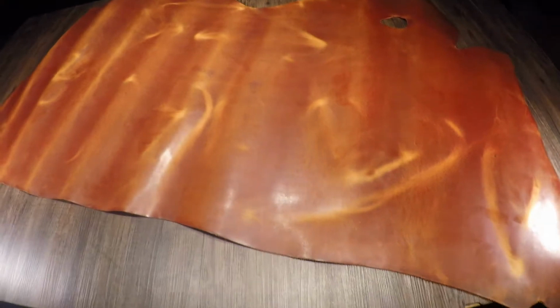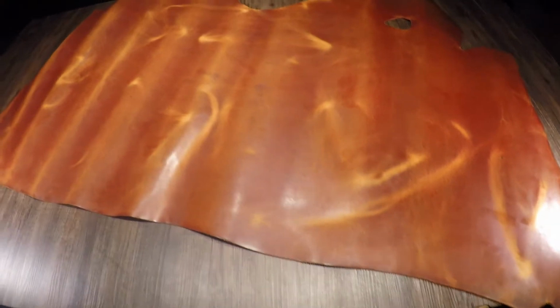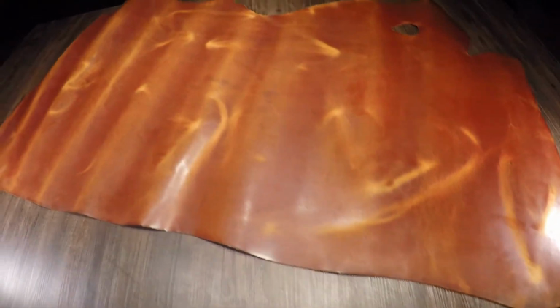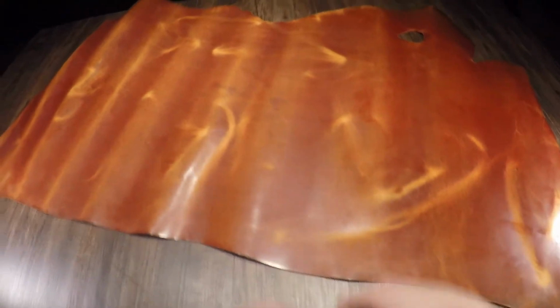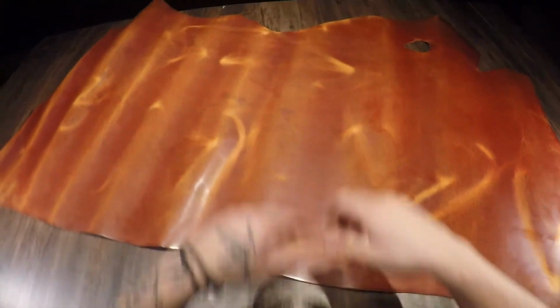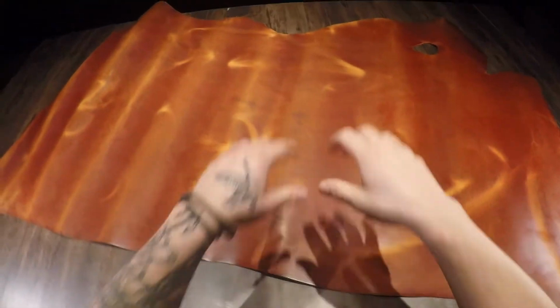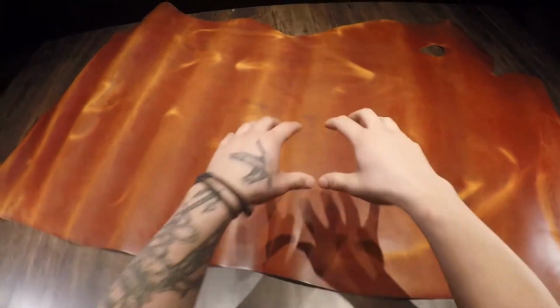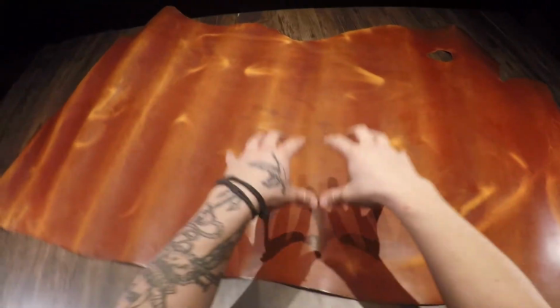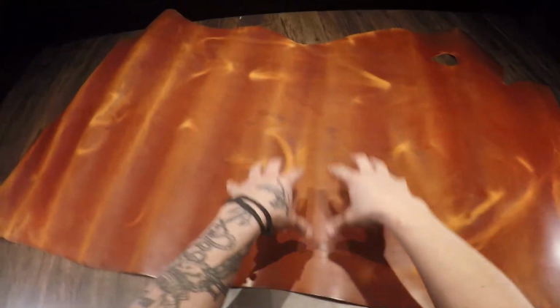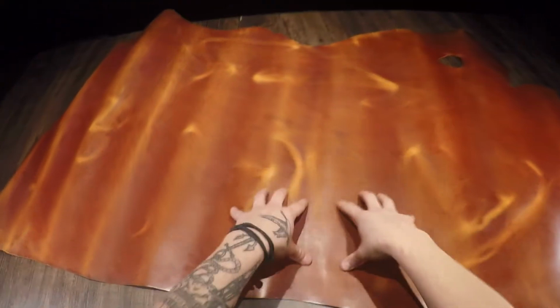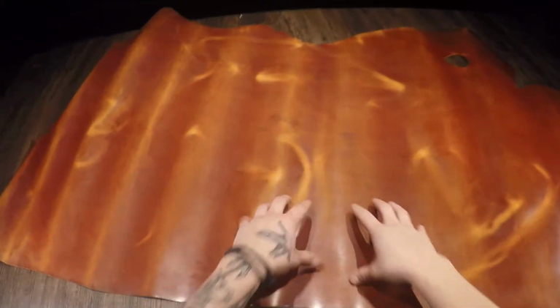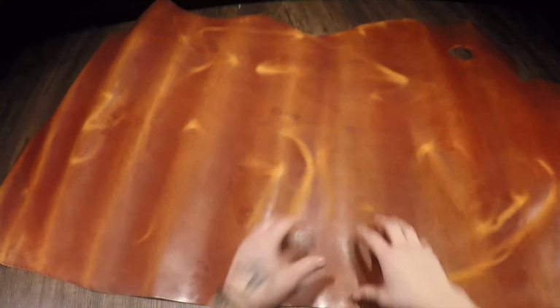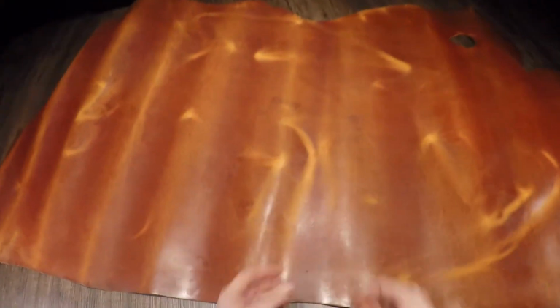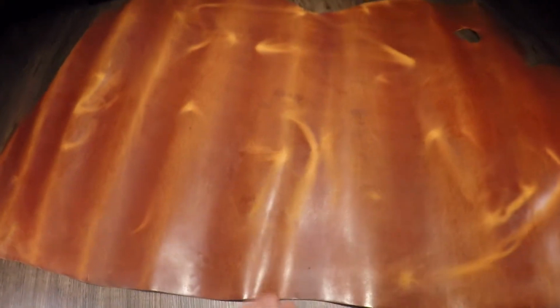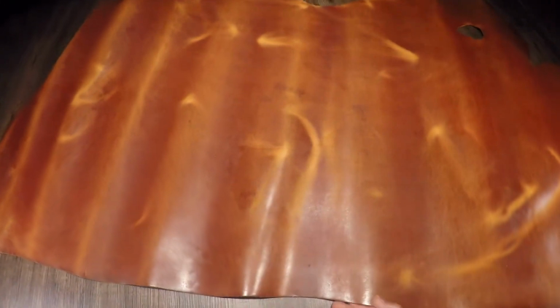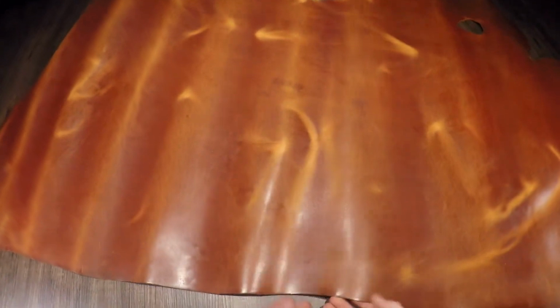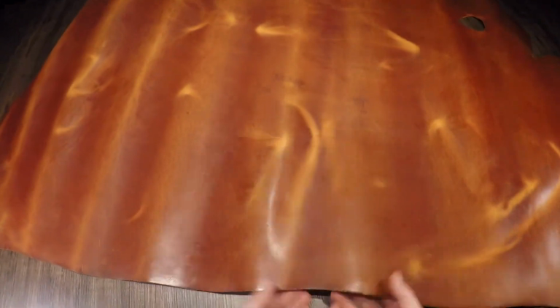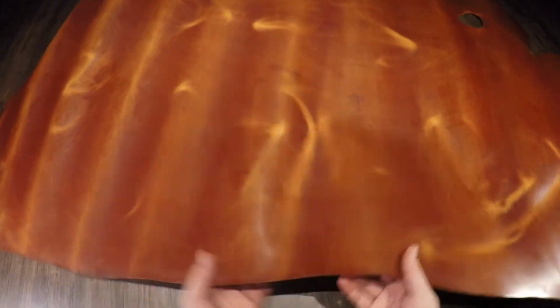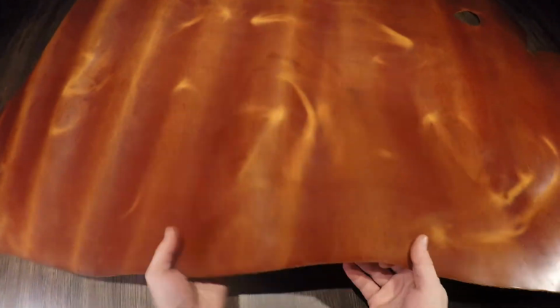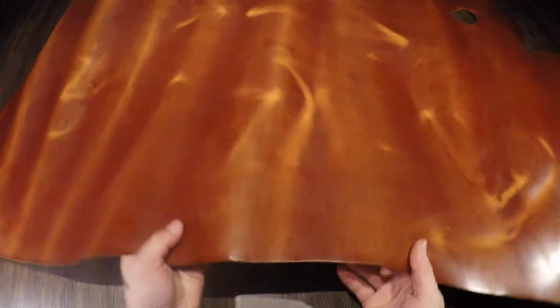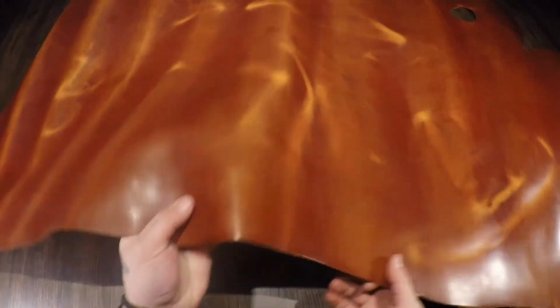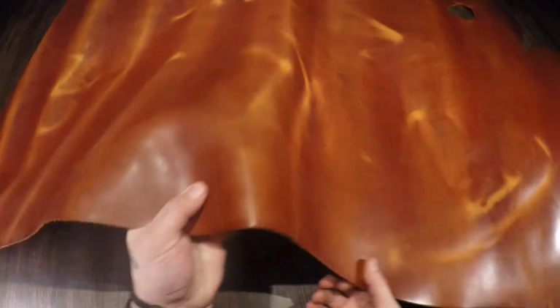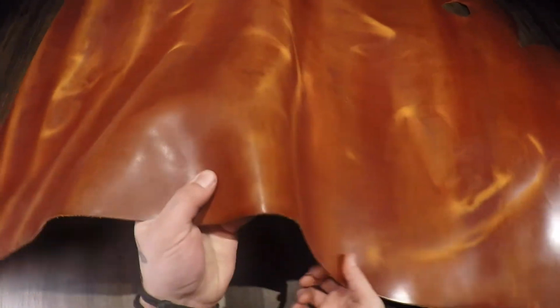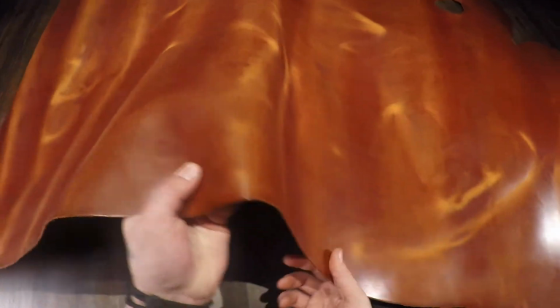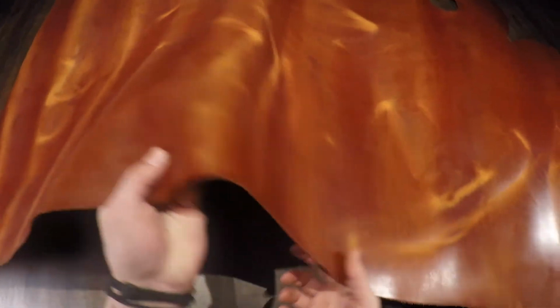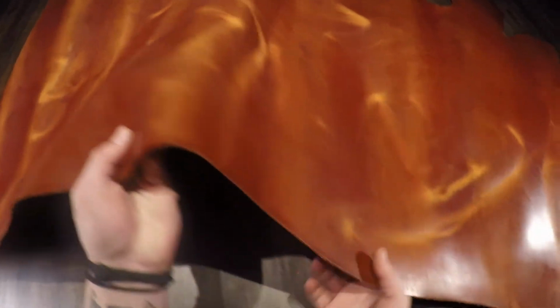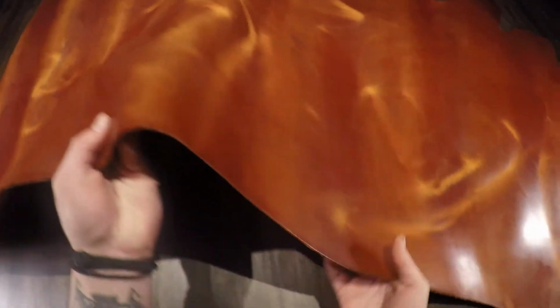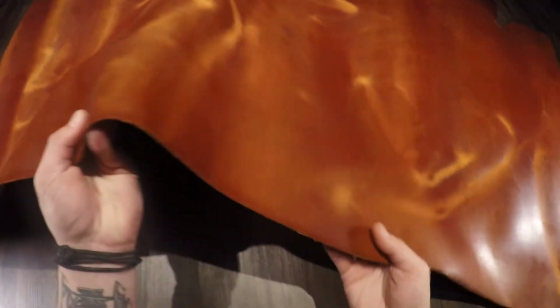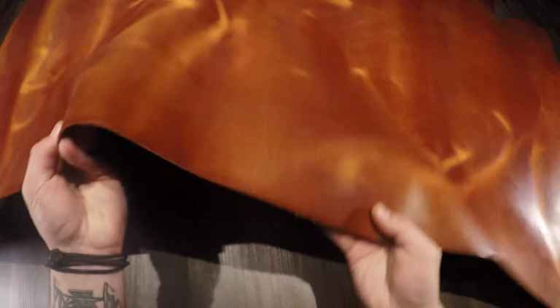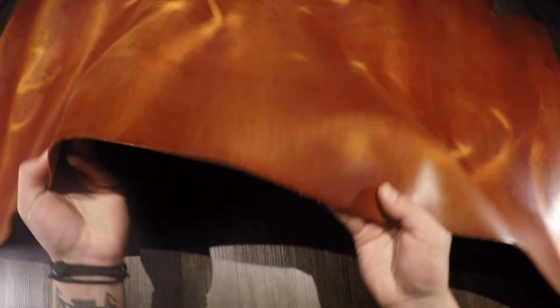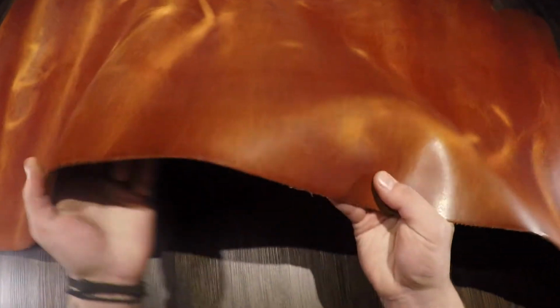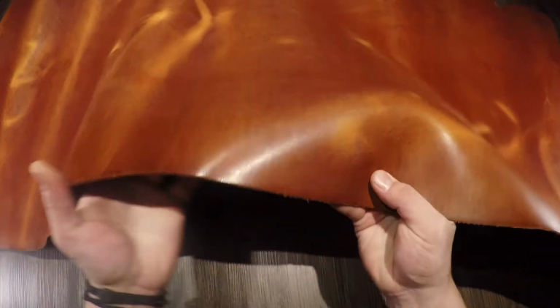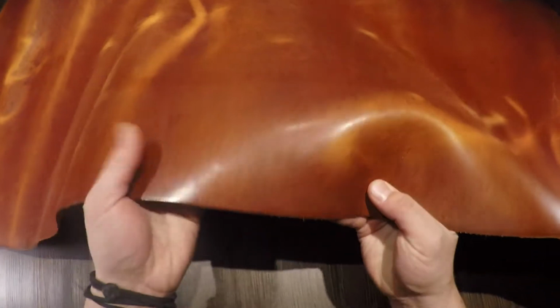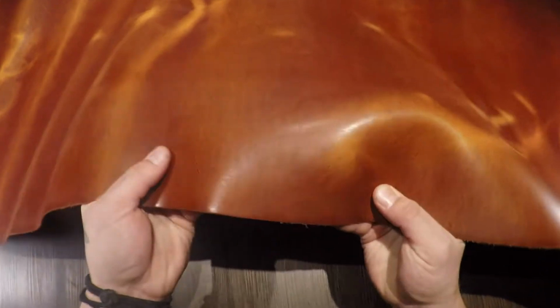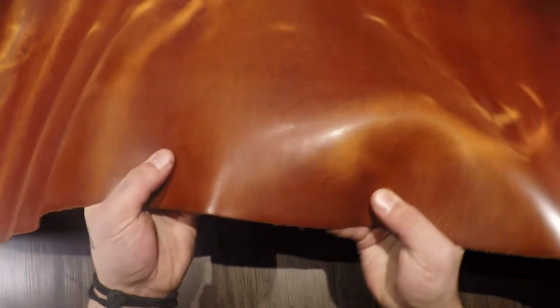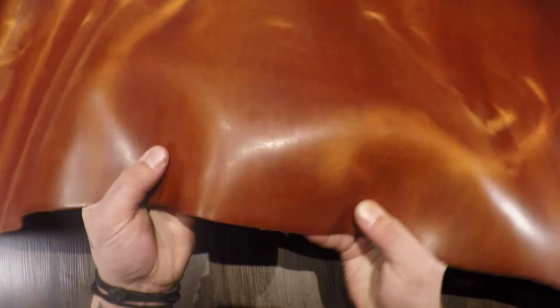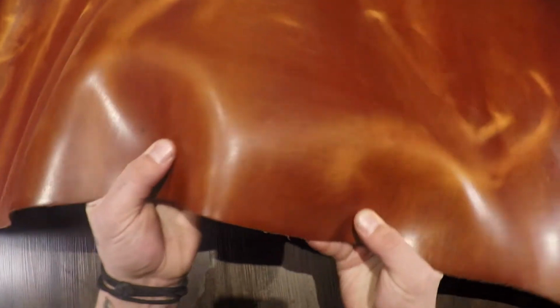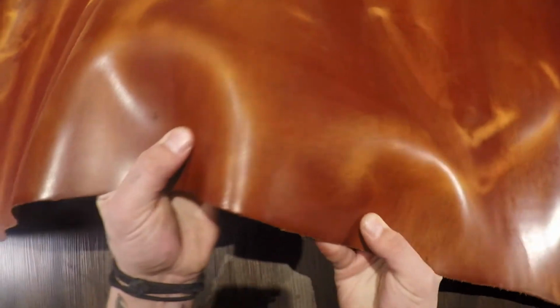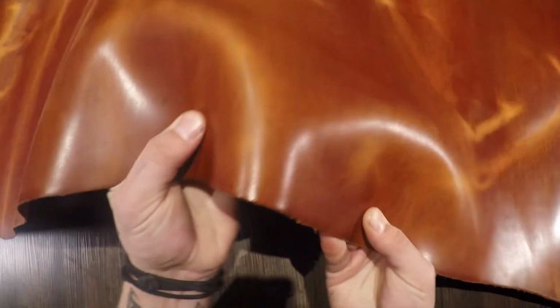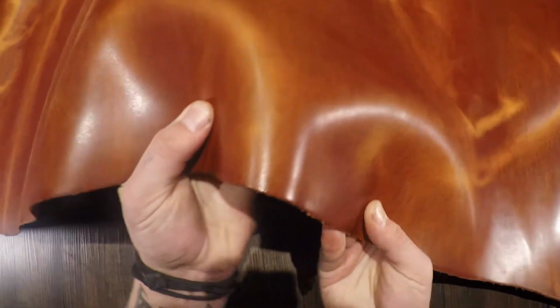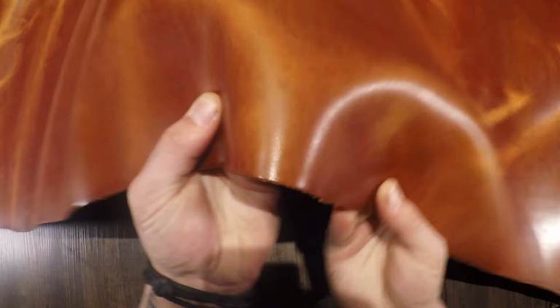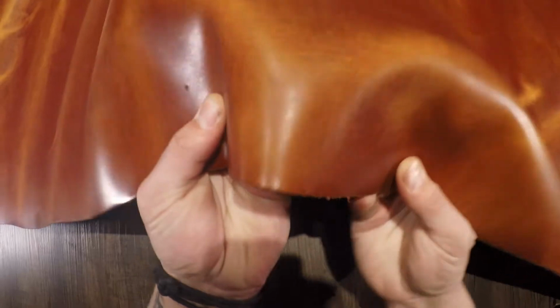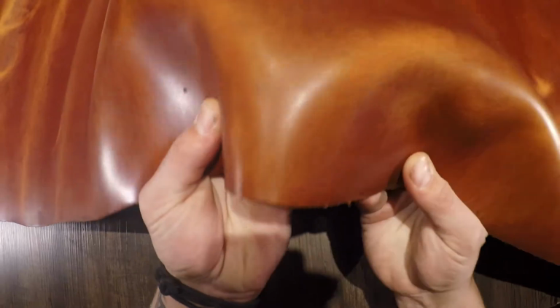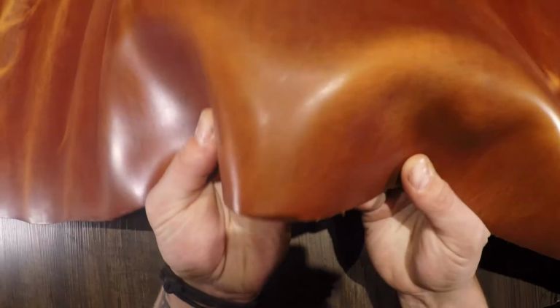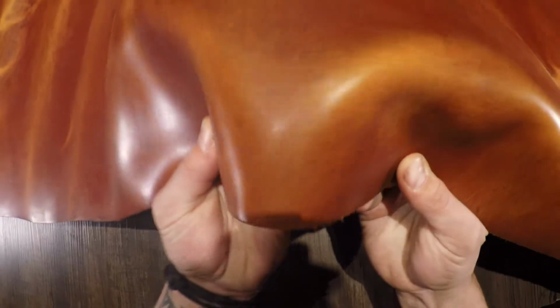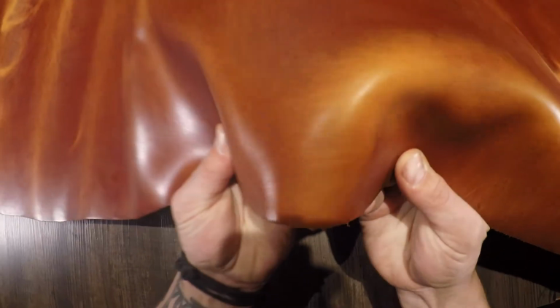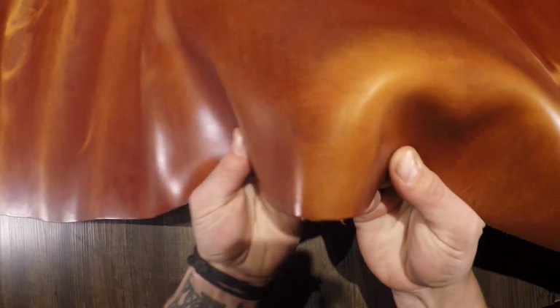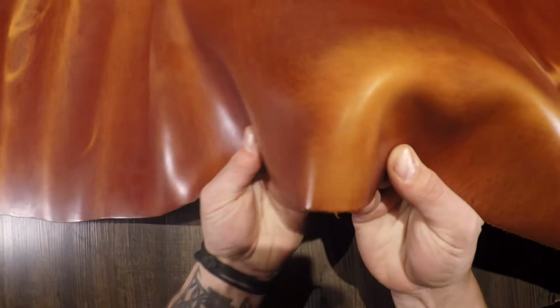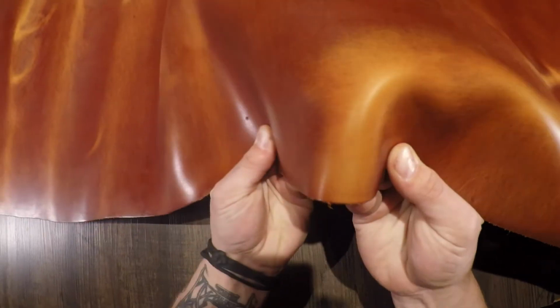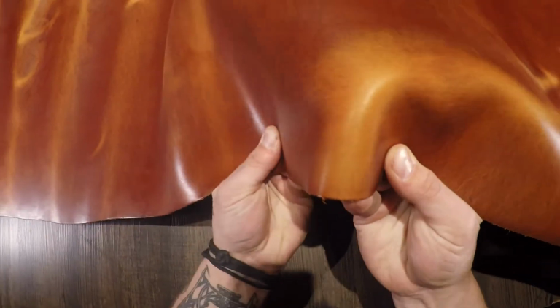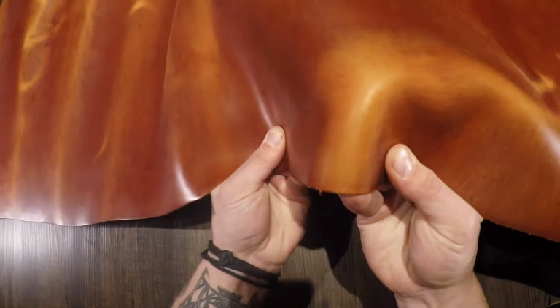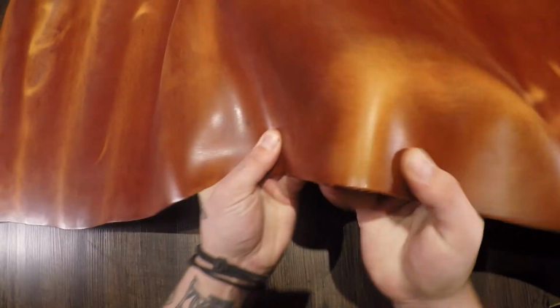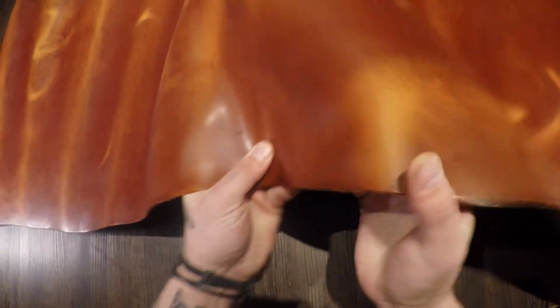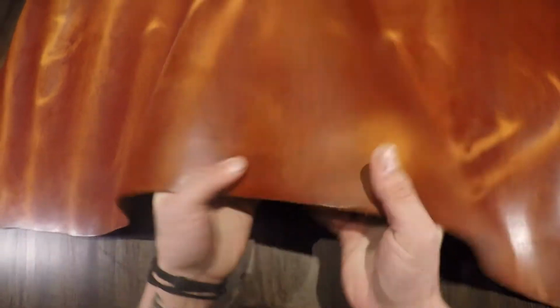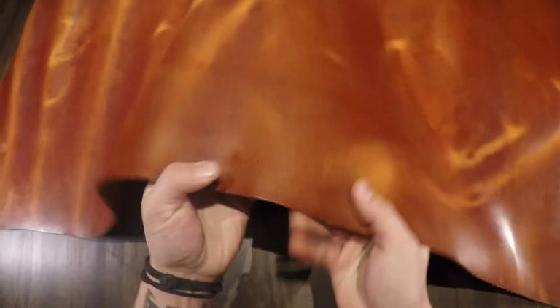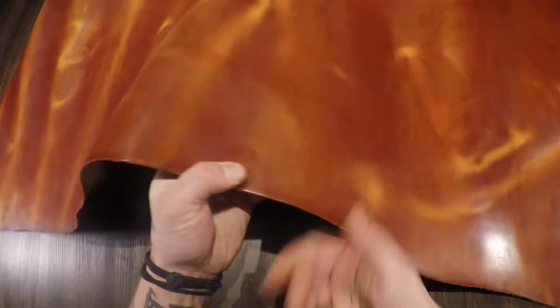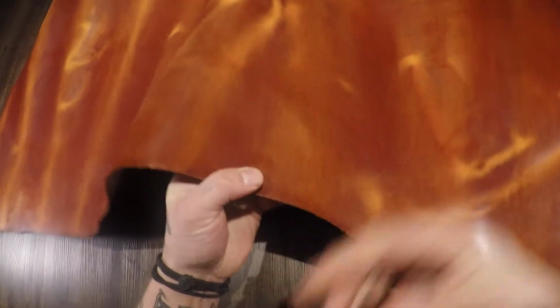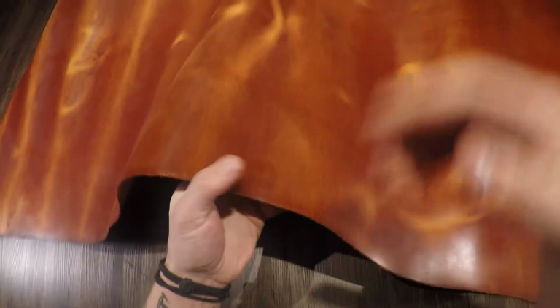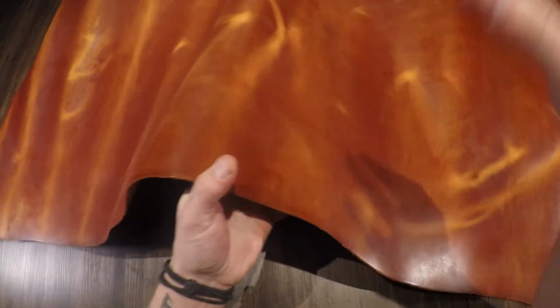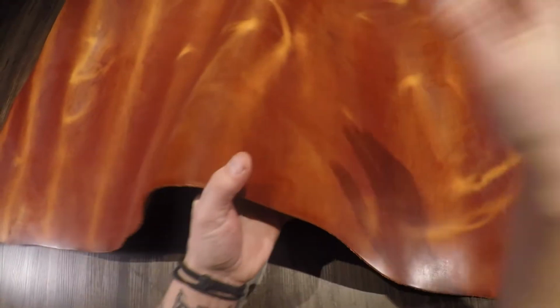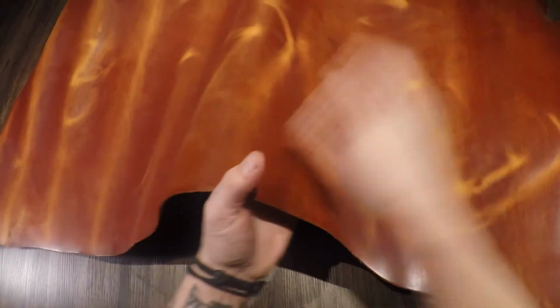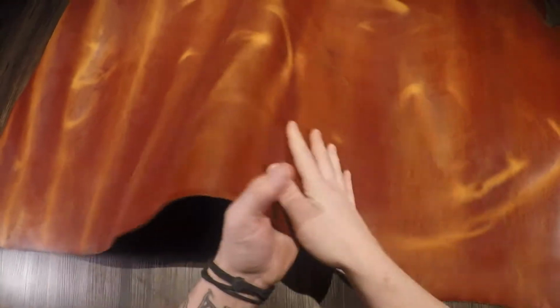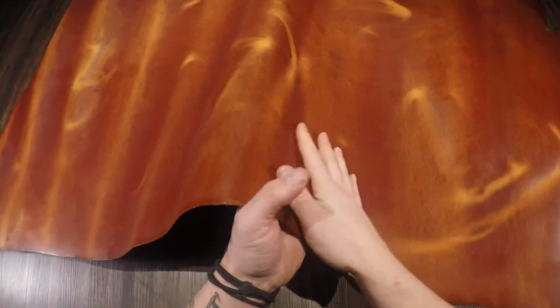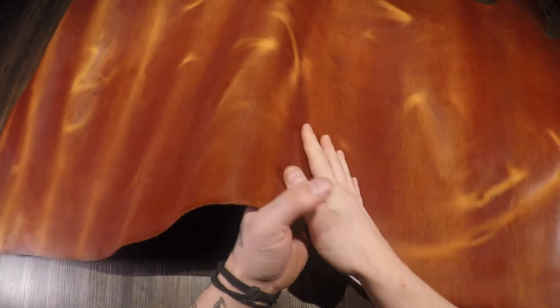Hey folks, so what I have here is the Crazy Chestnut by Sipisi Leather. This is a five to six ounce vegetable tanned leather, absolutely stunning.